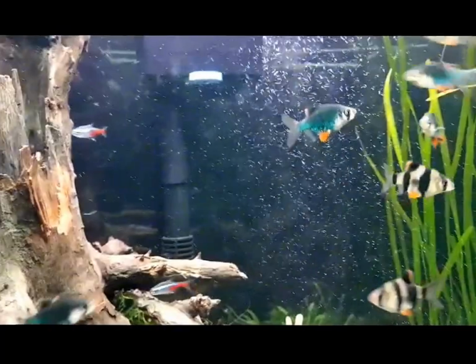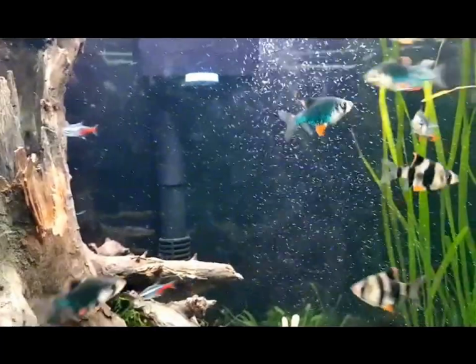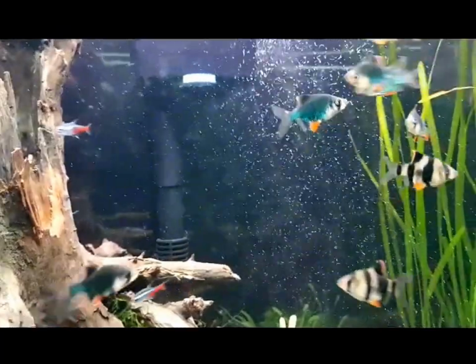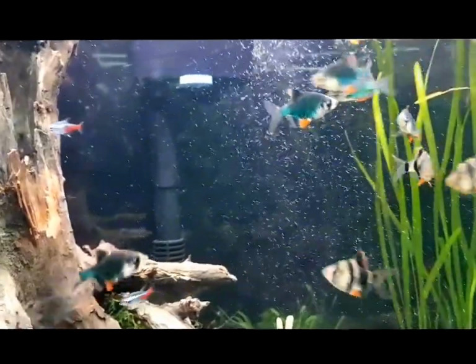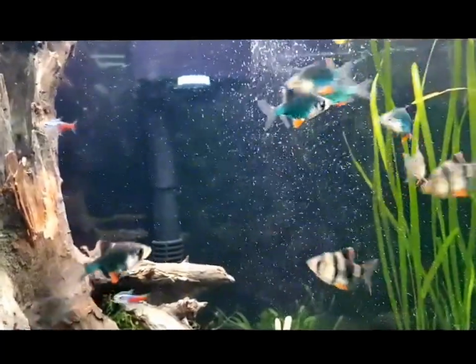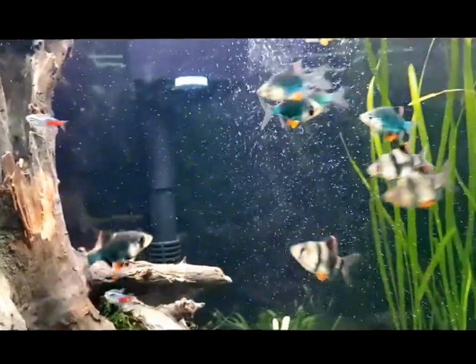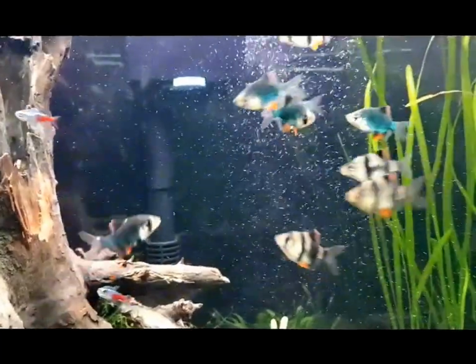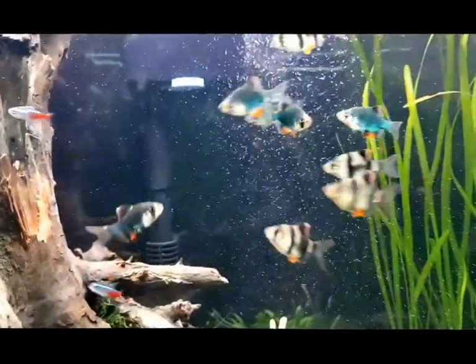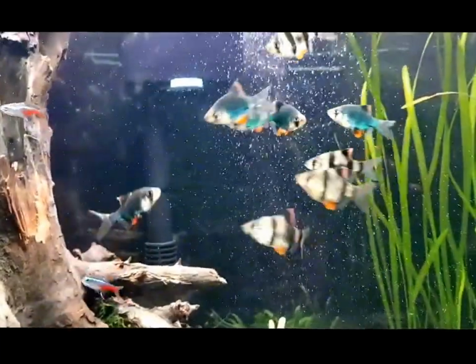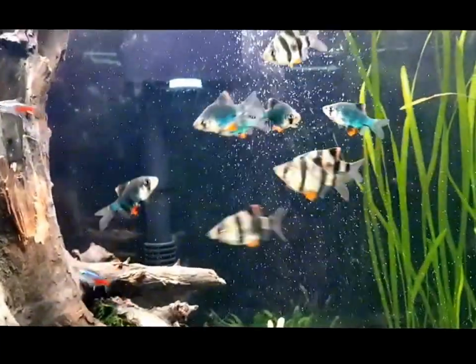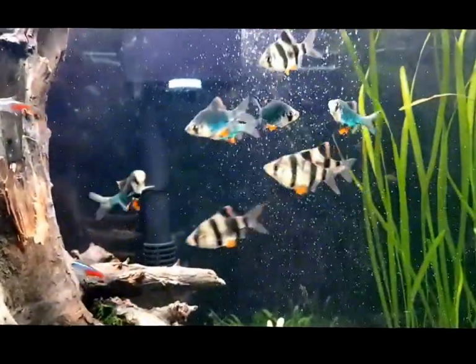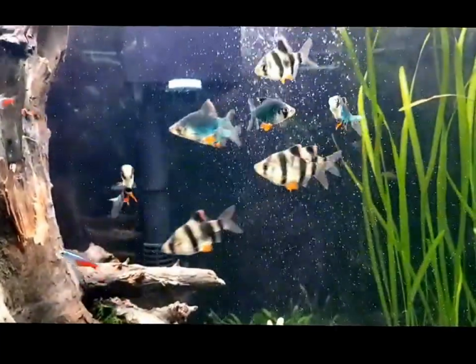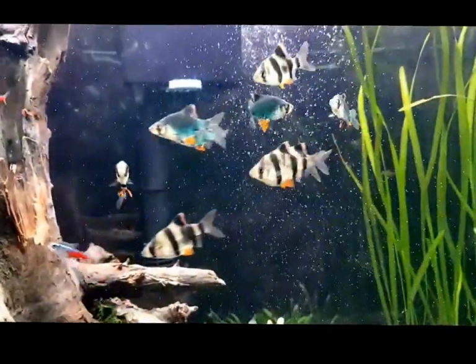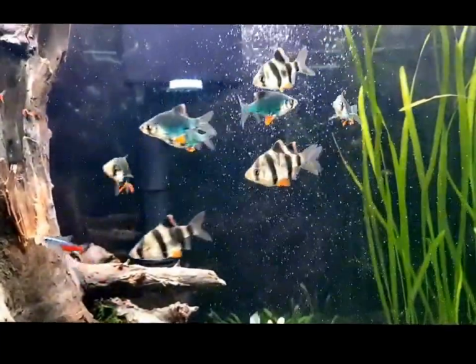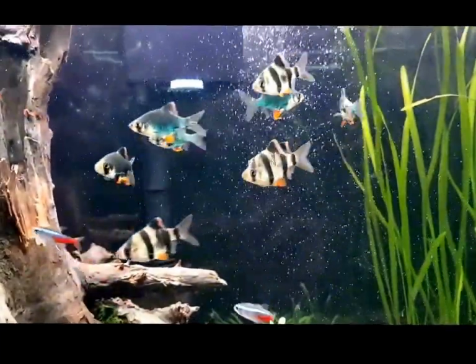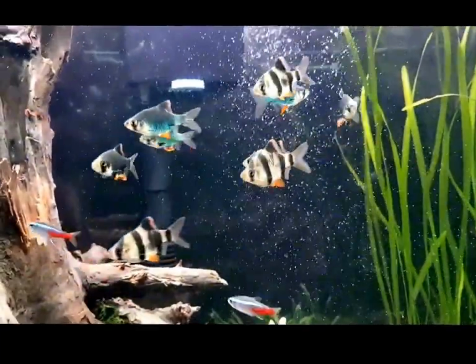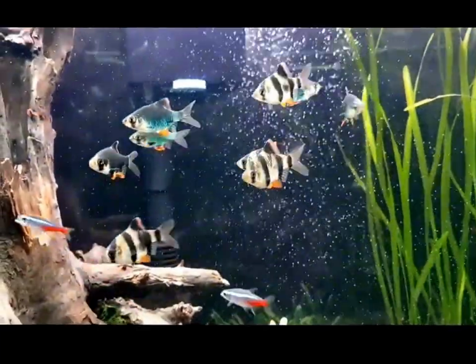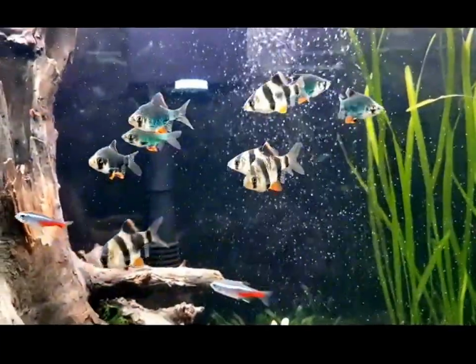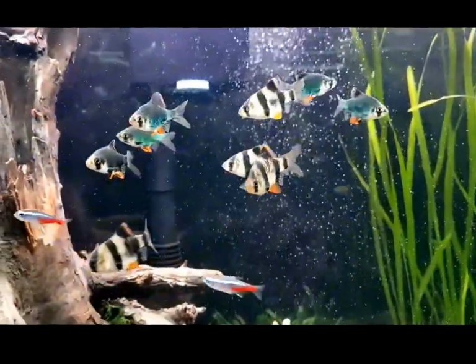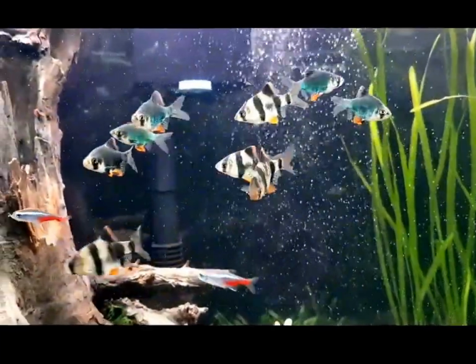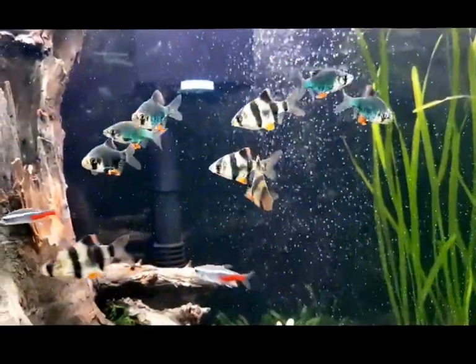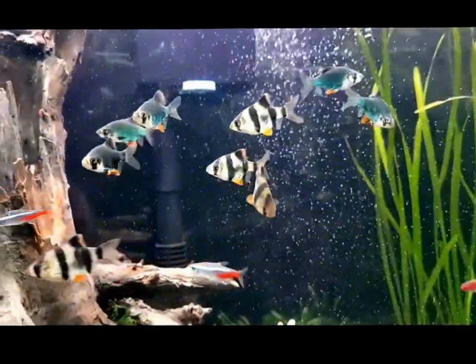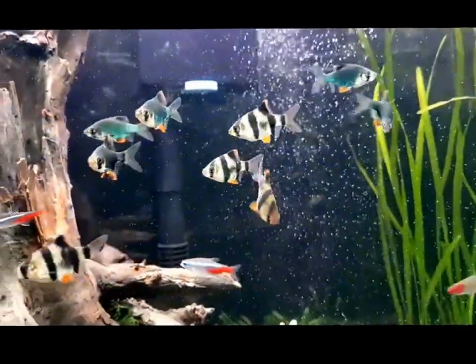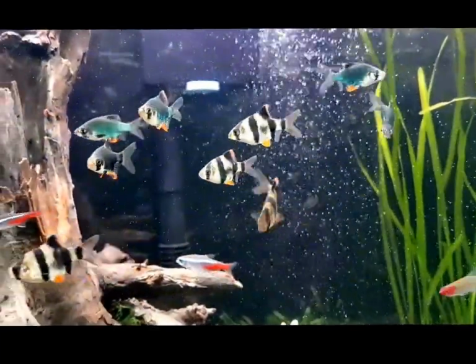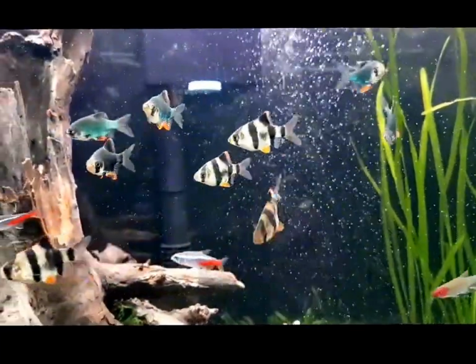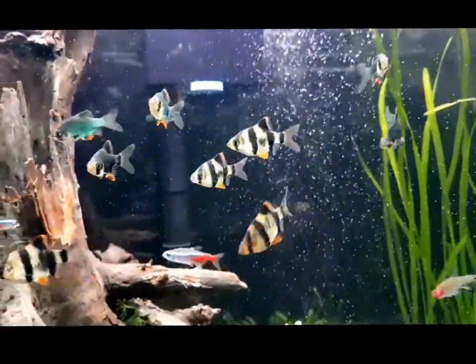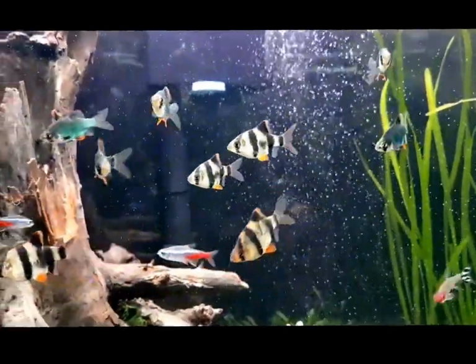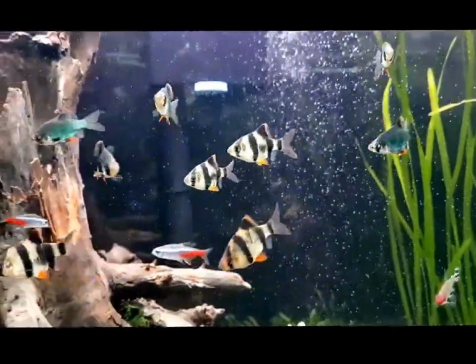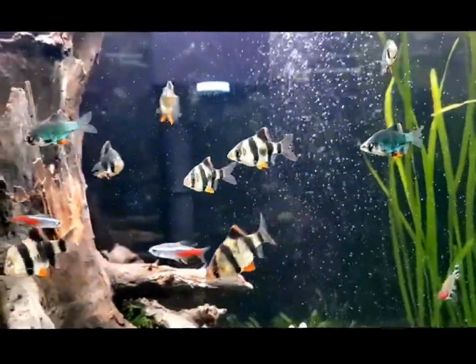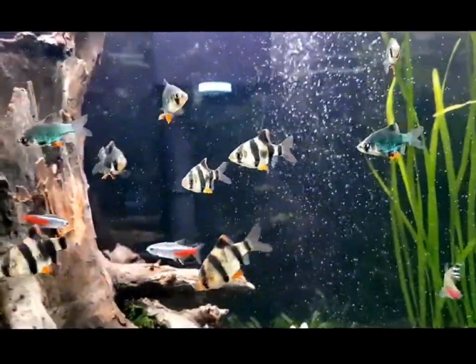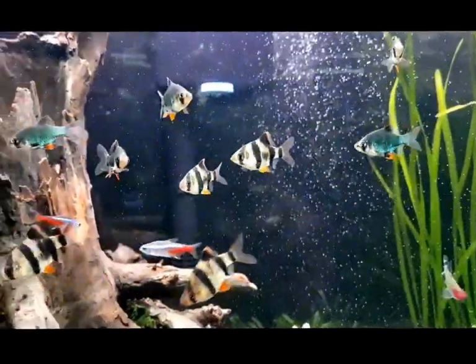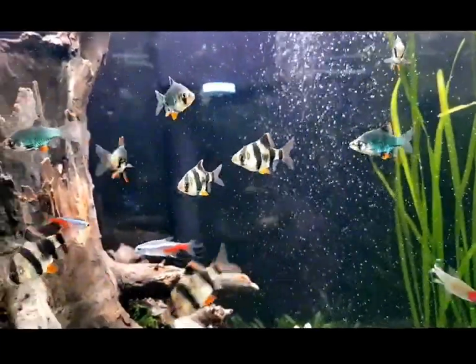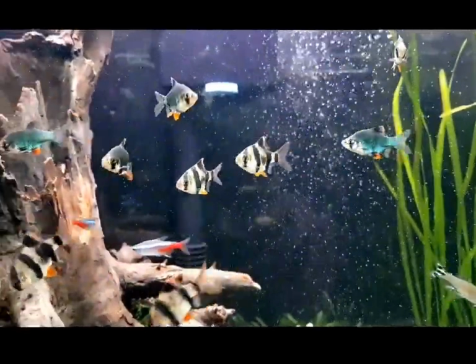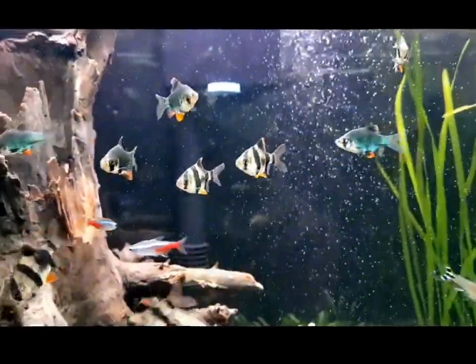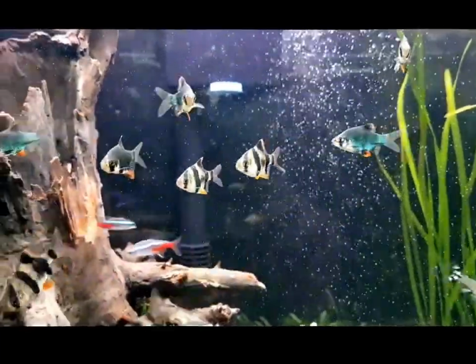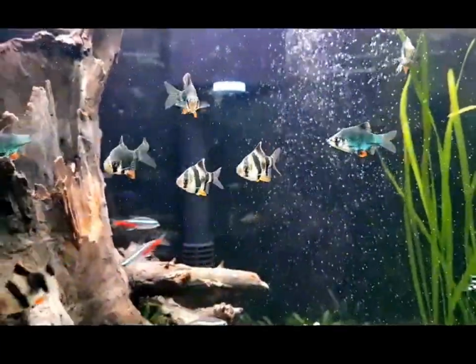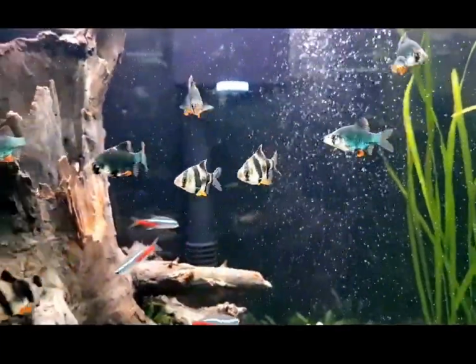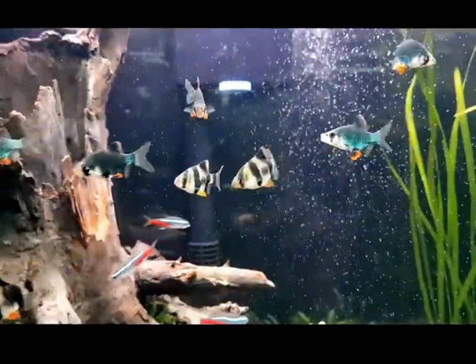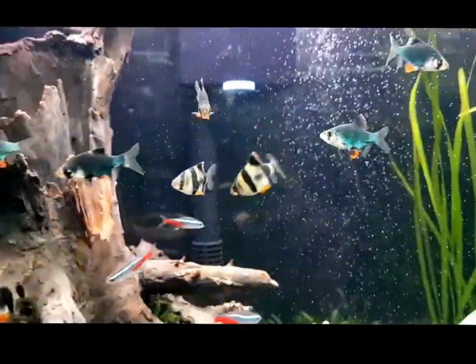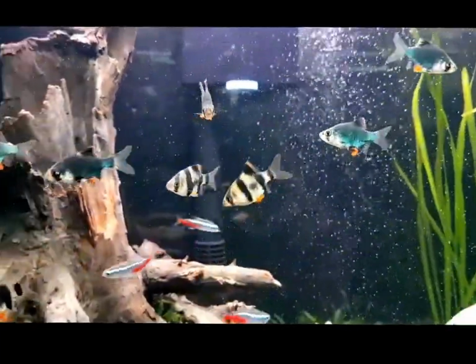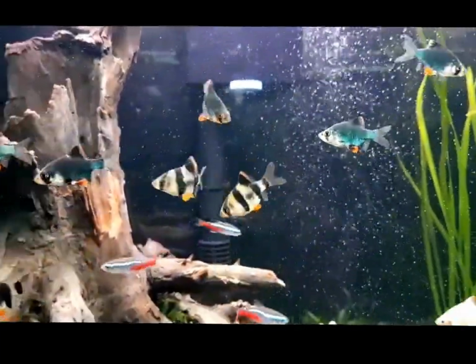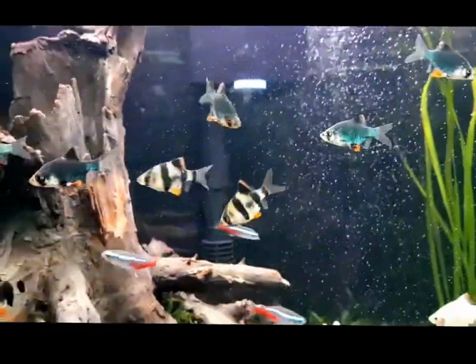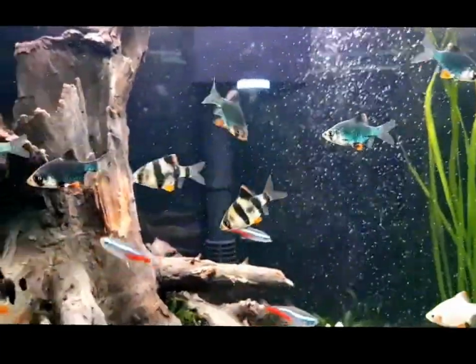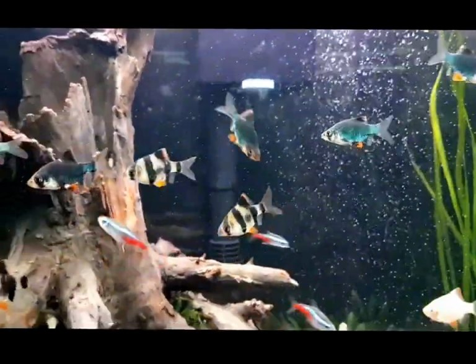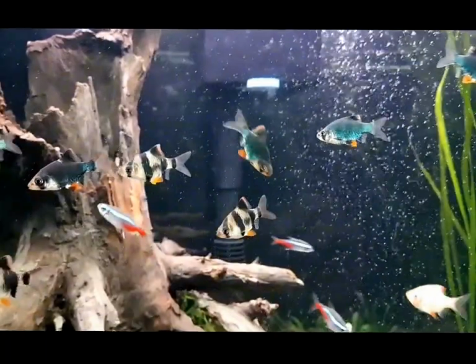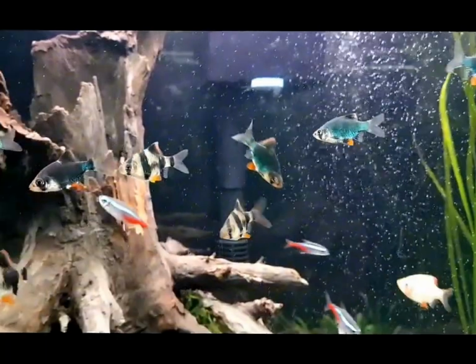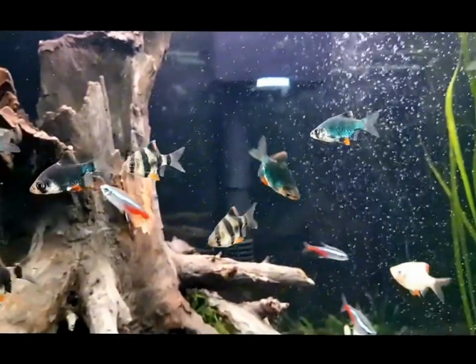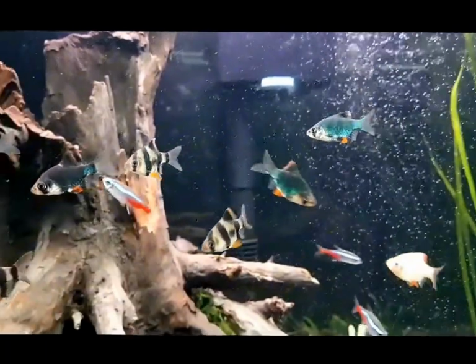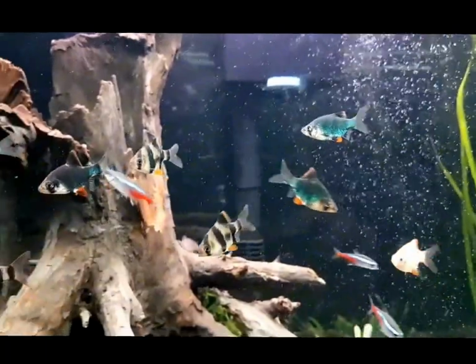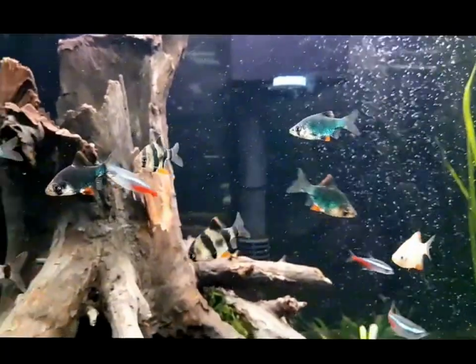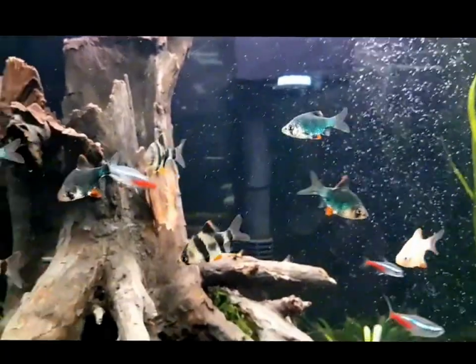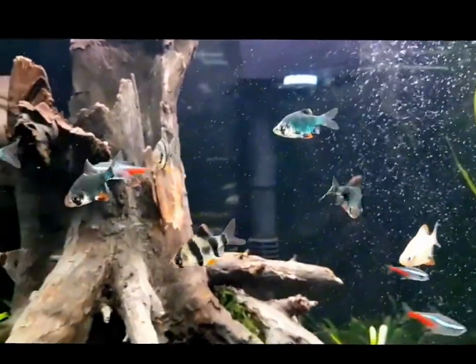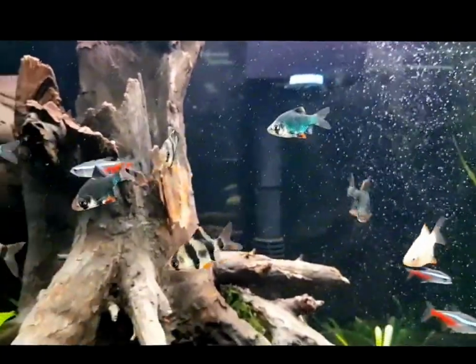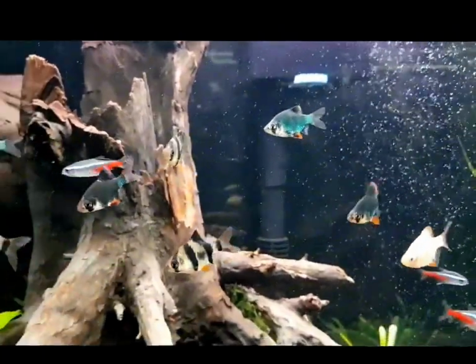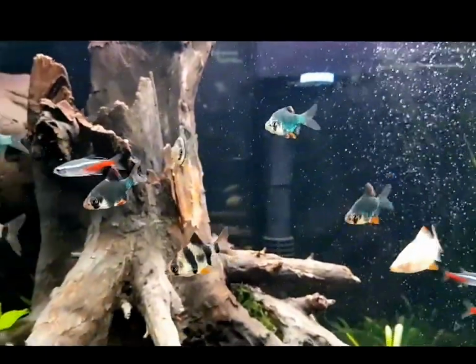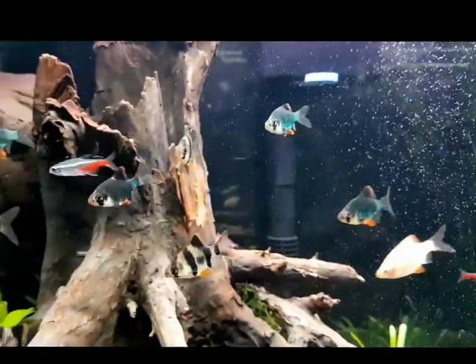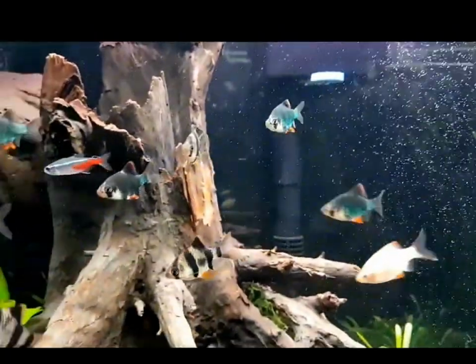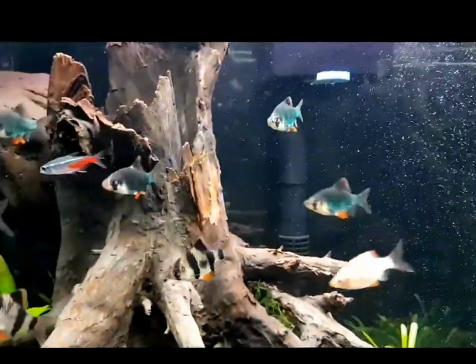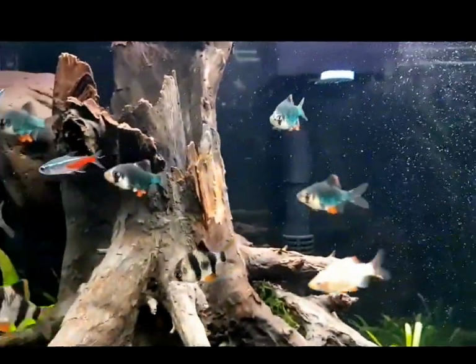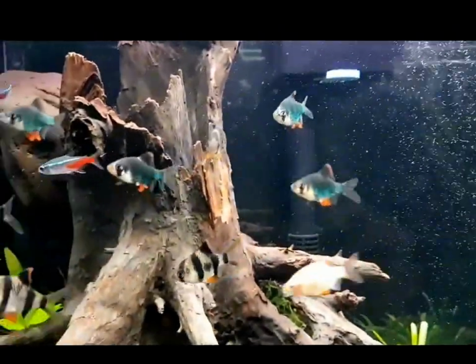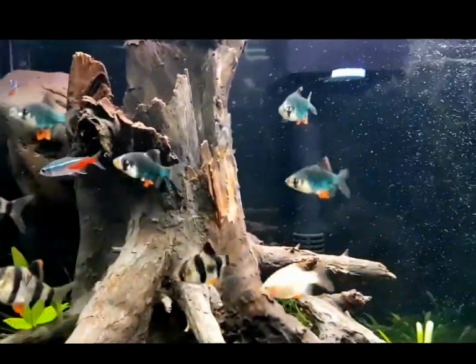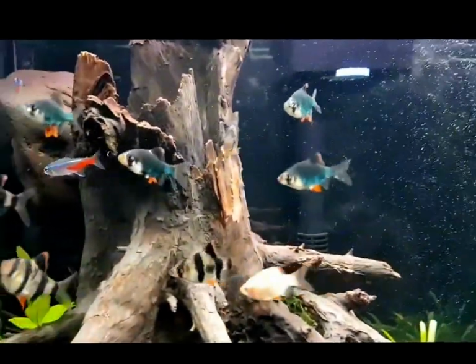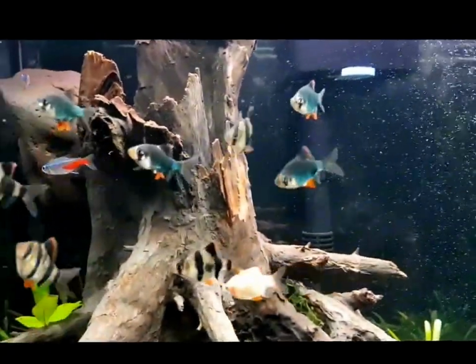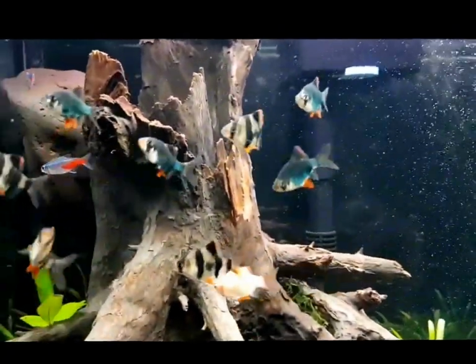I keep mine with neons, rummy nose, a rainbow shark, a bristlenose, and there's a Siamese algae eater in there at the minute.